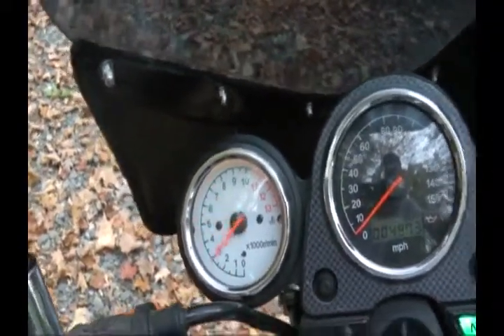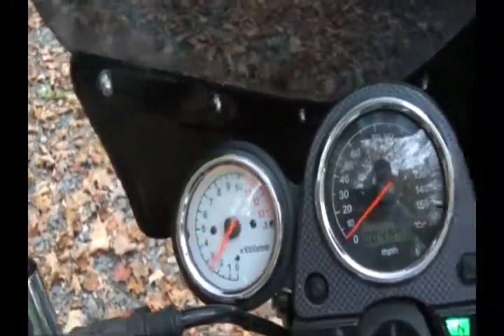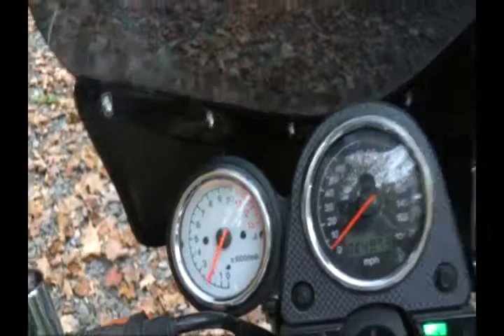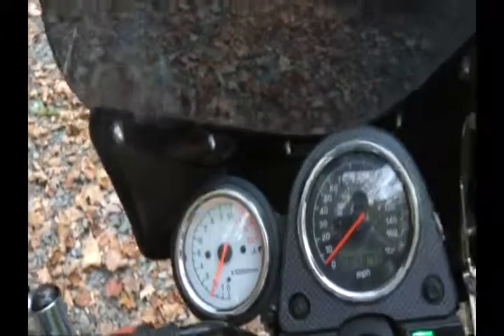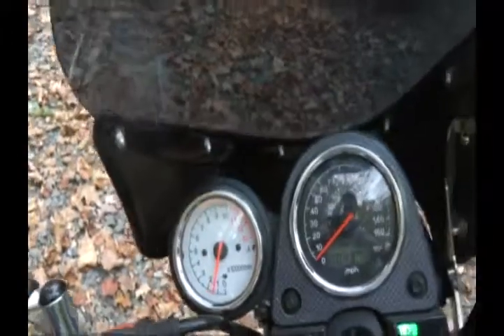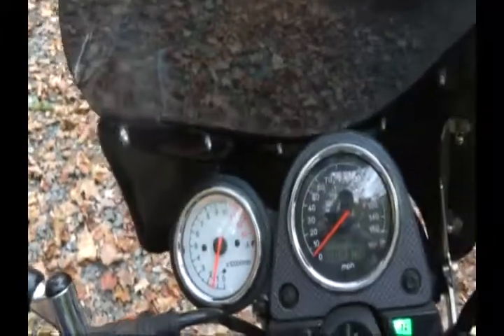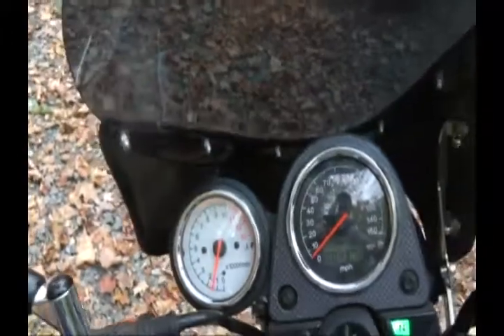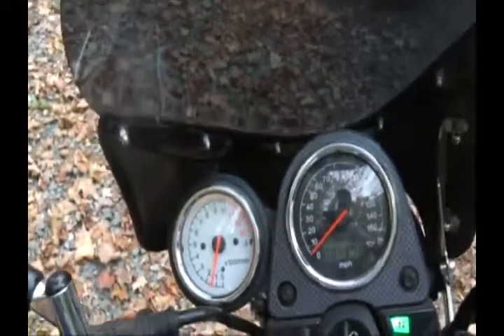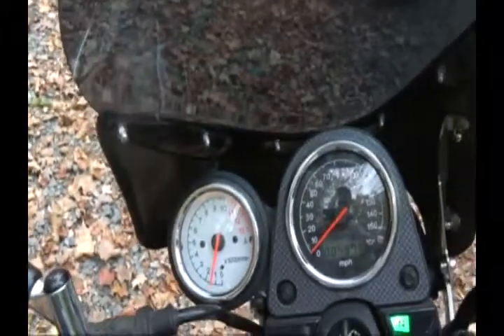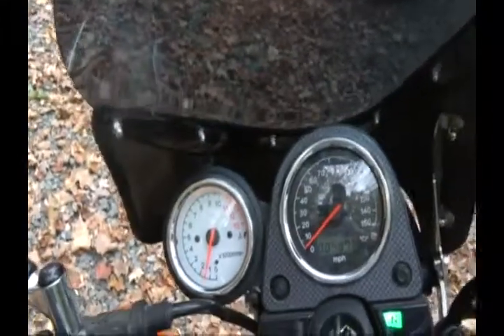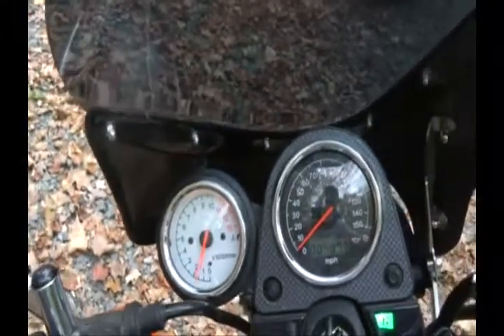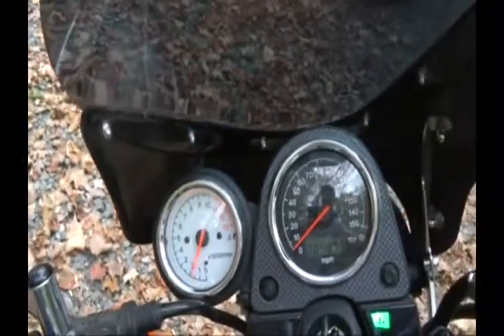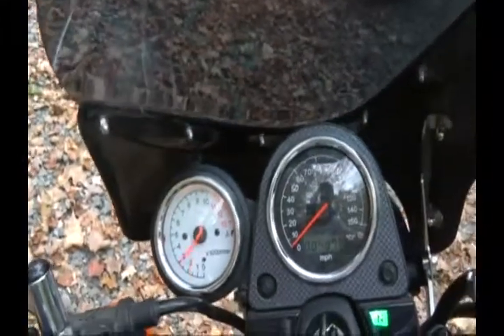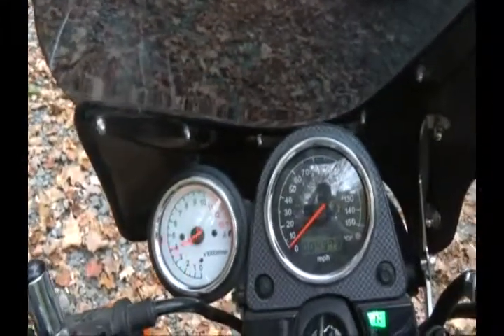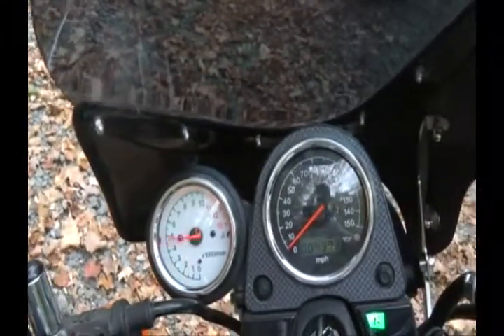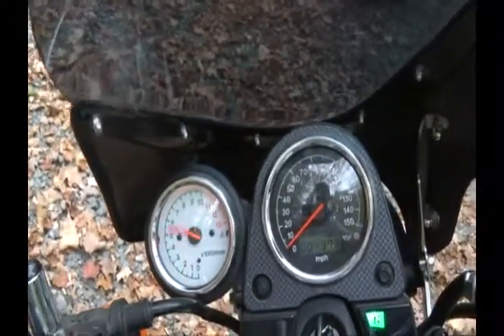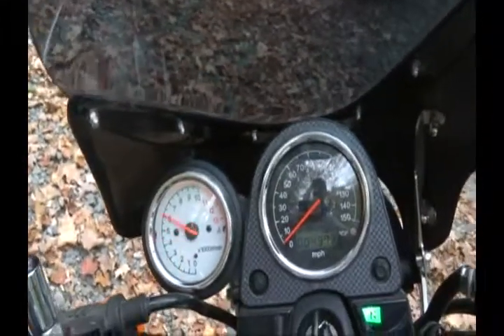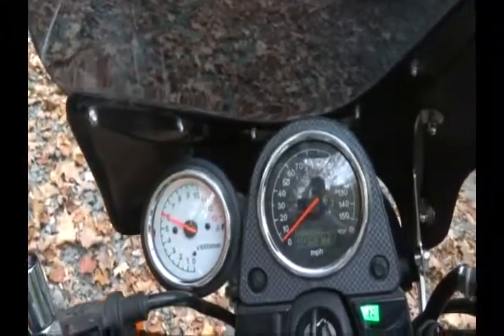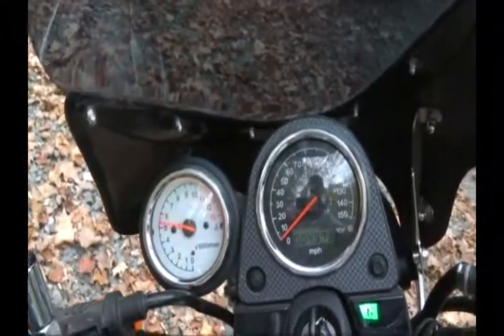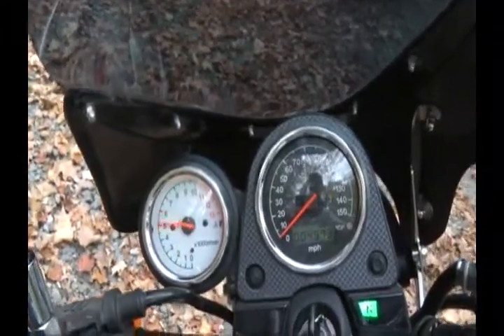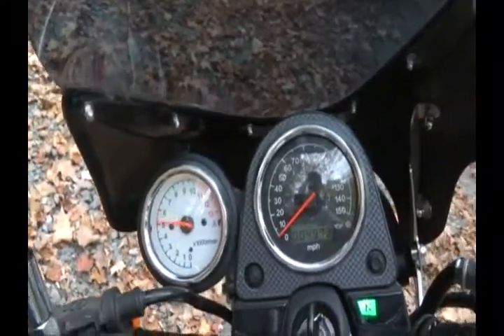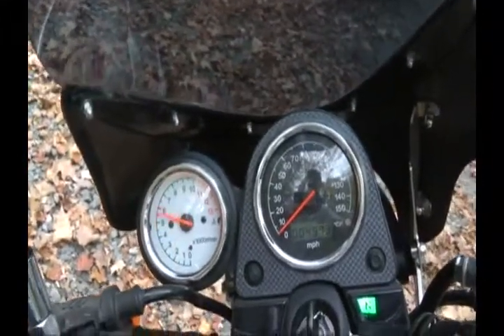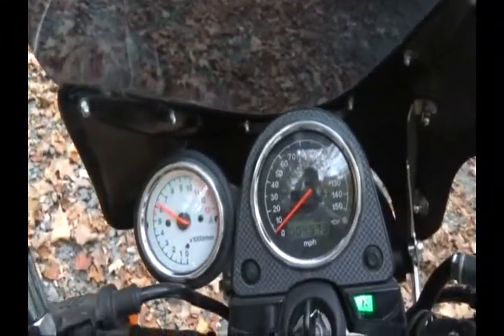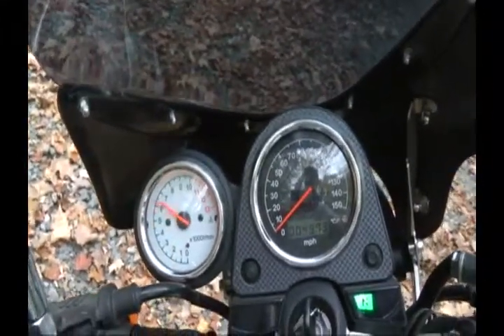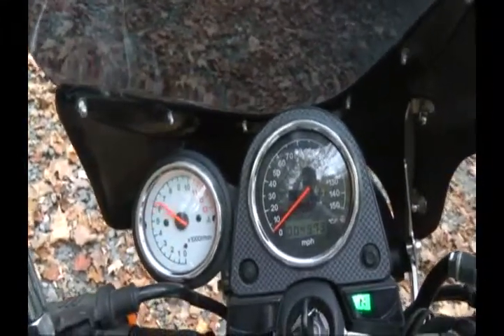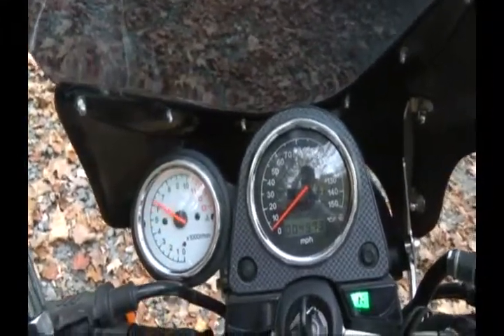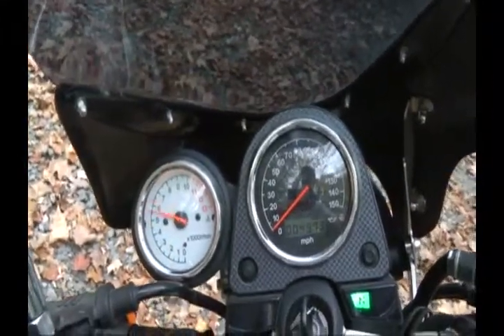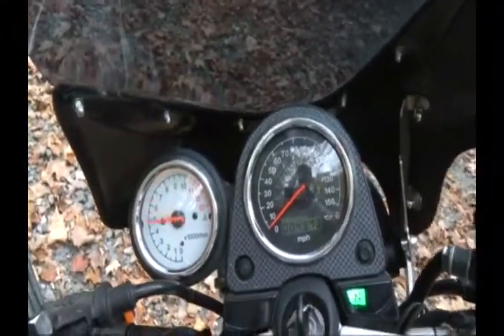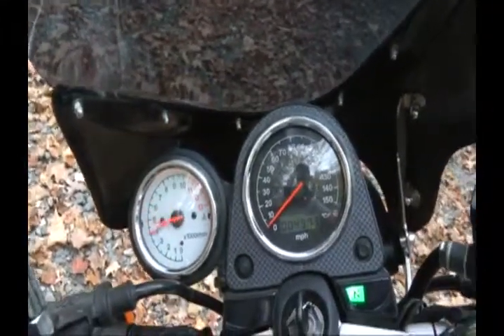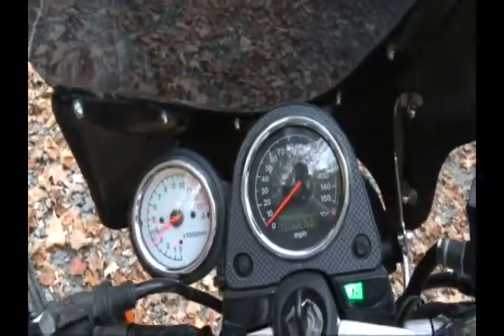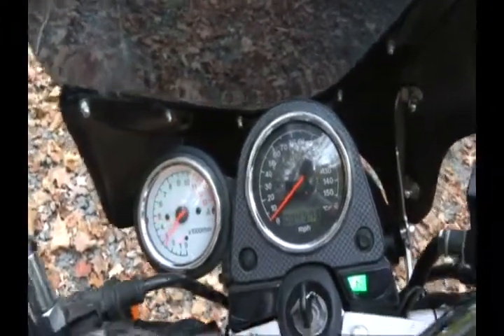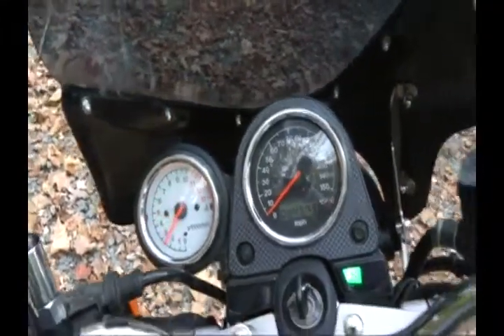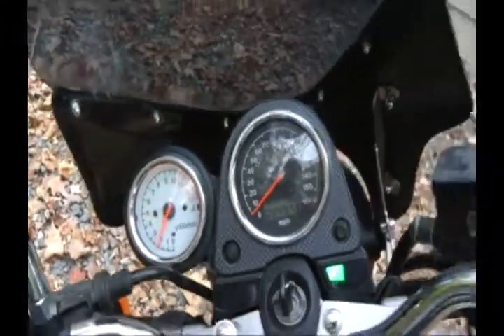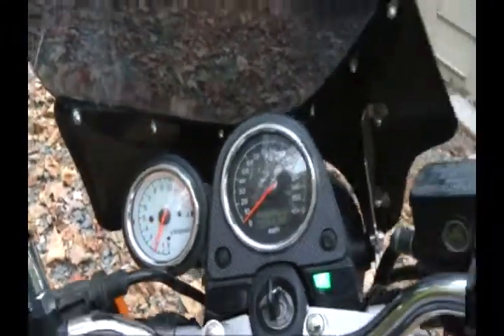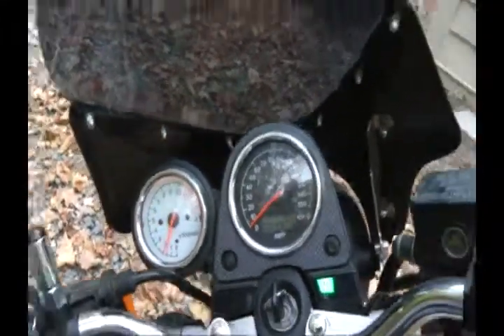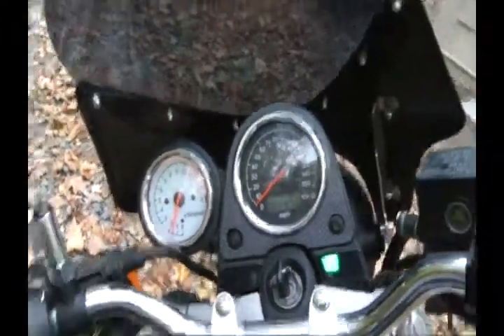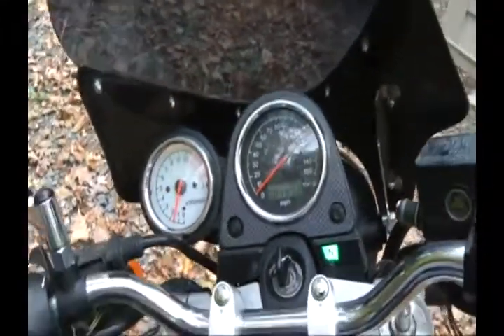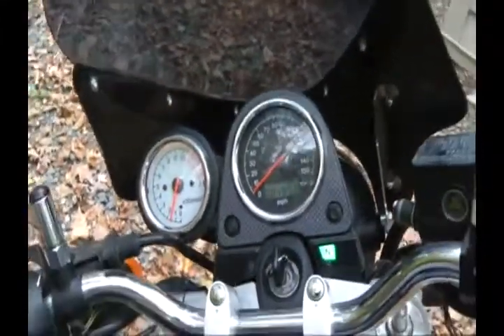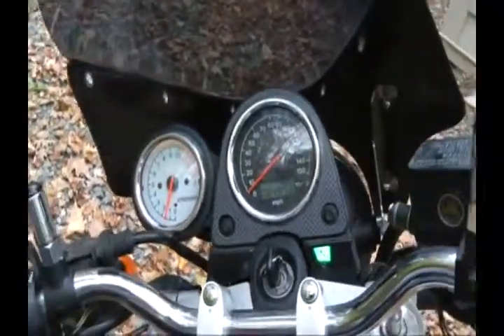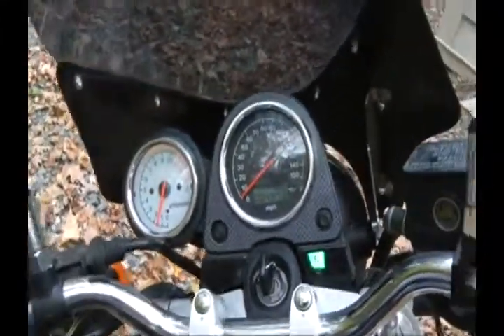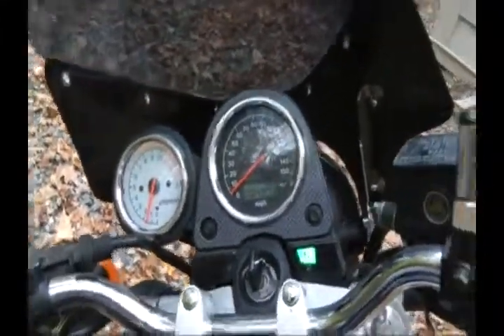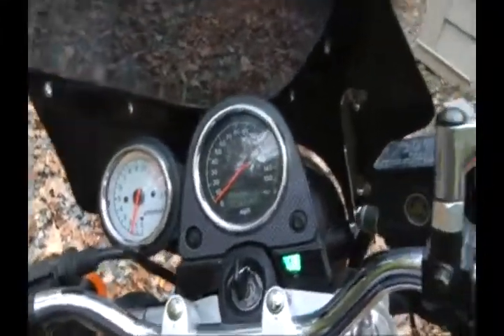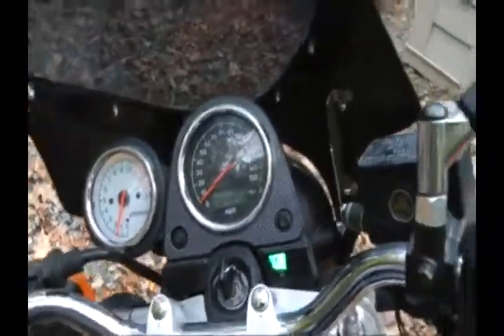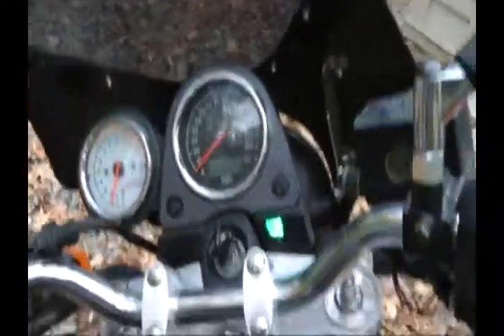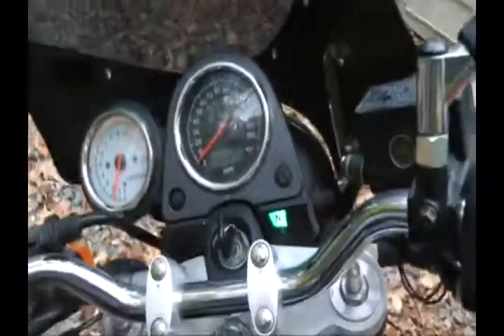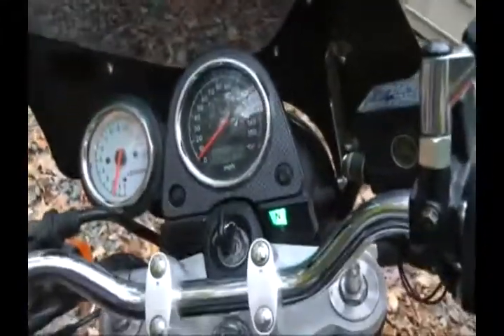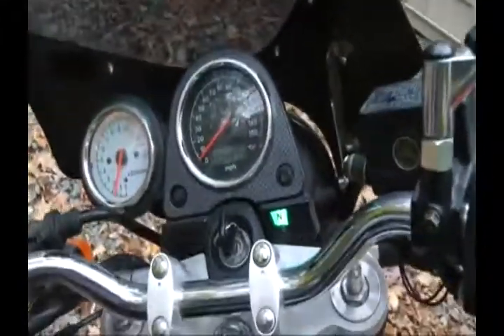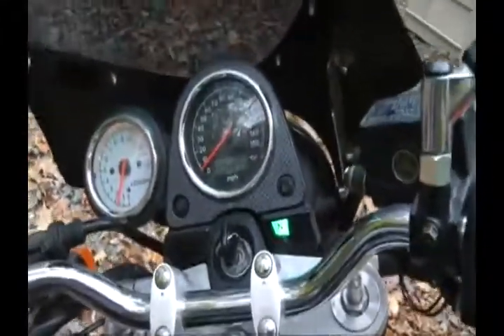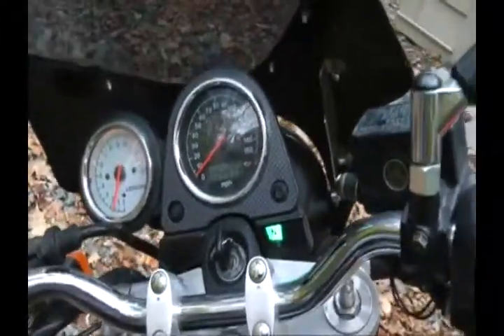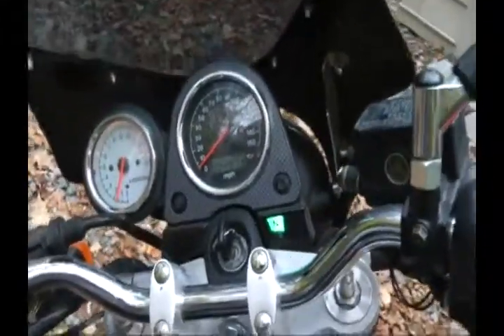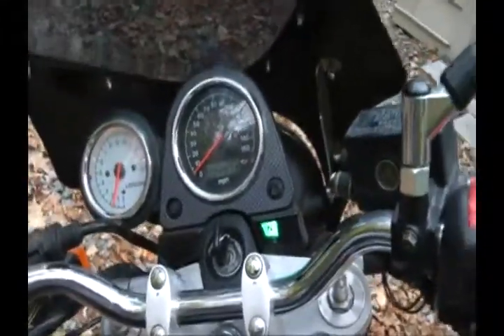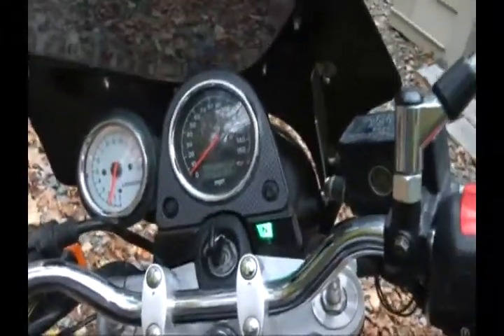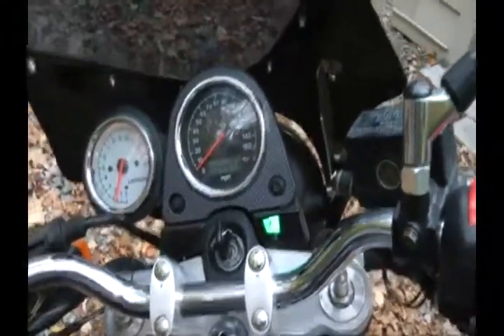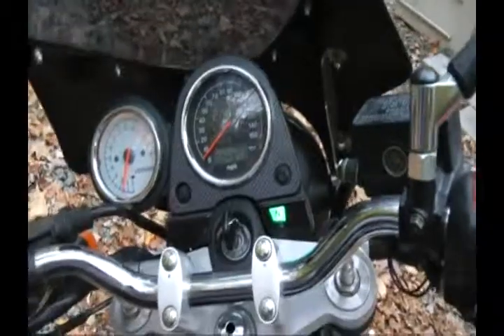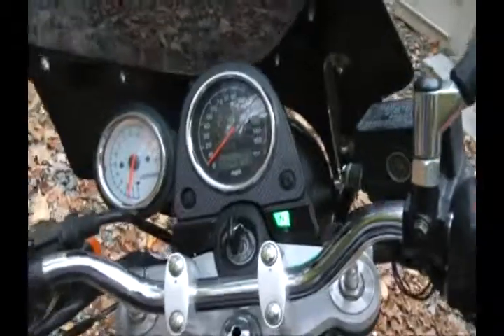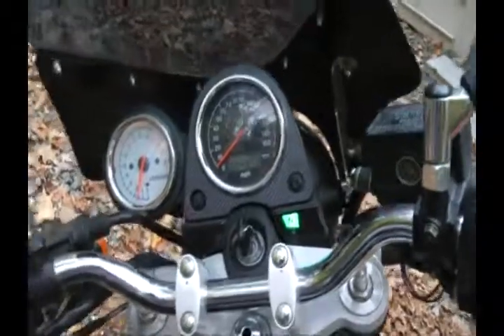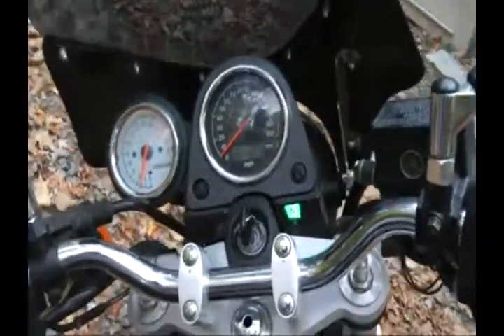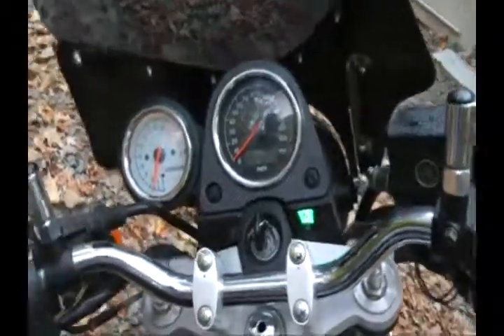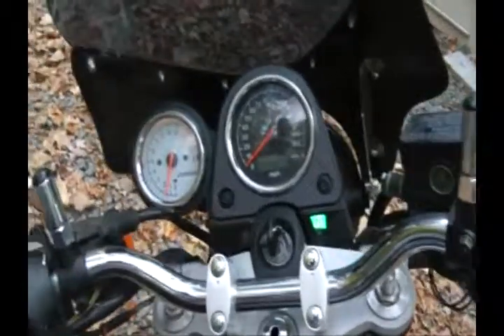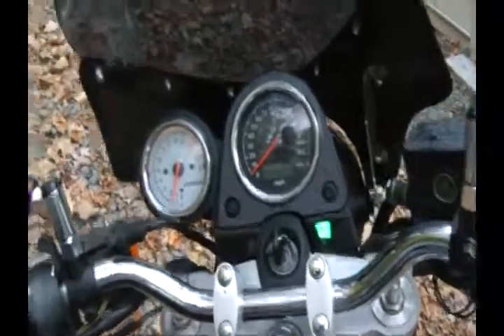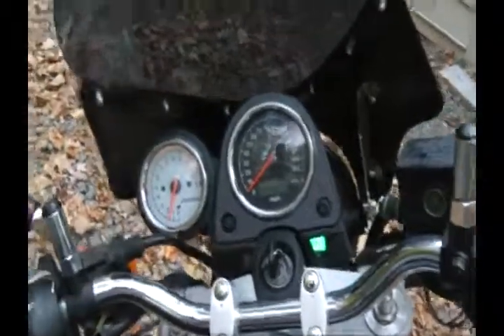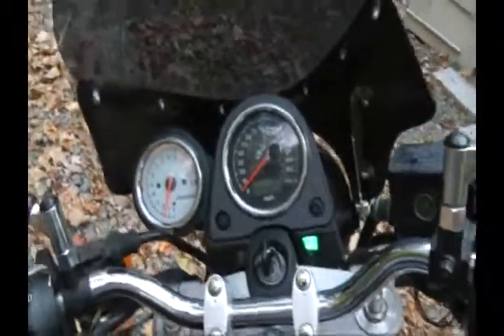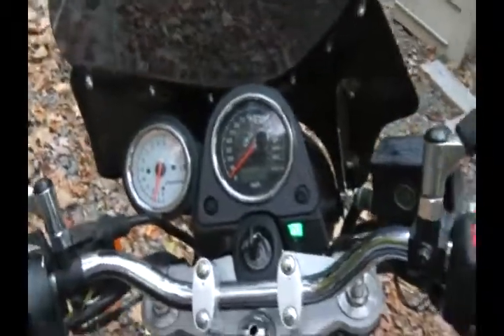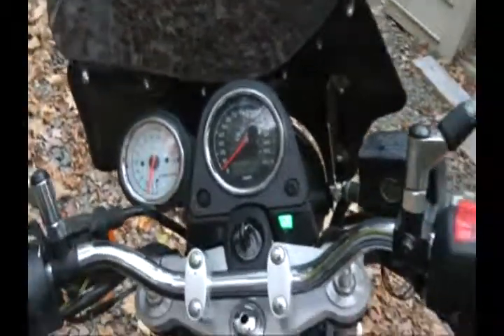It drives real nice. Now it's a Saluki. What can I say?